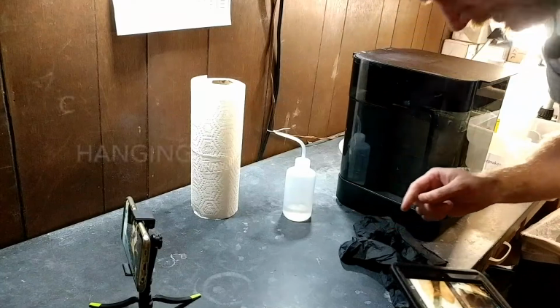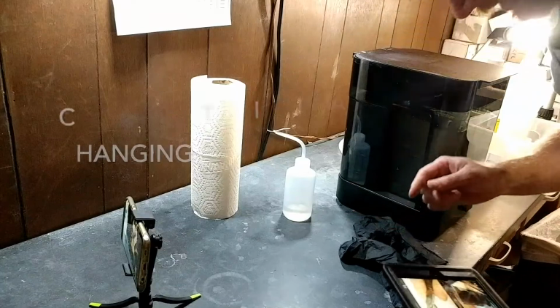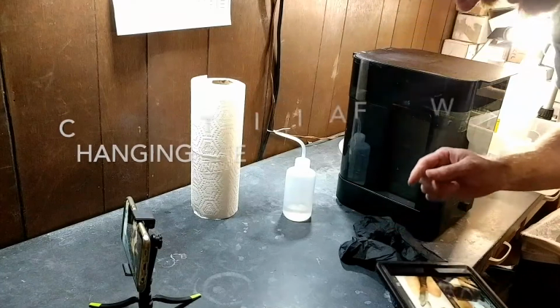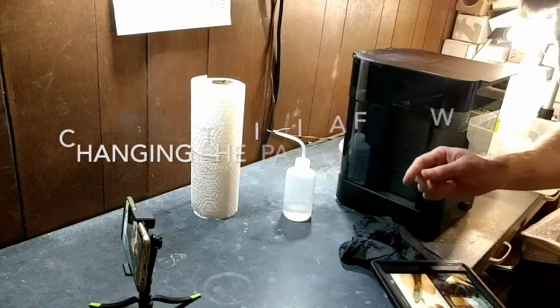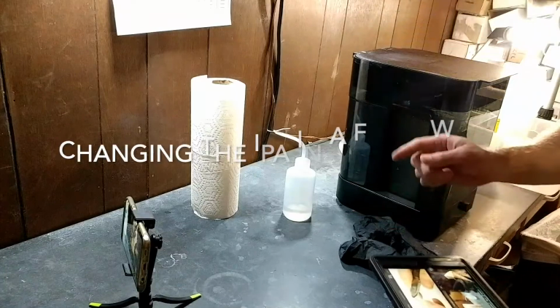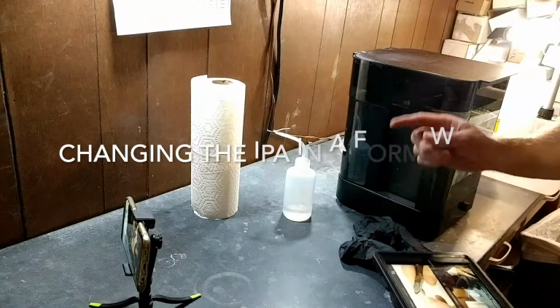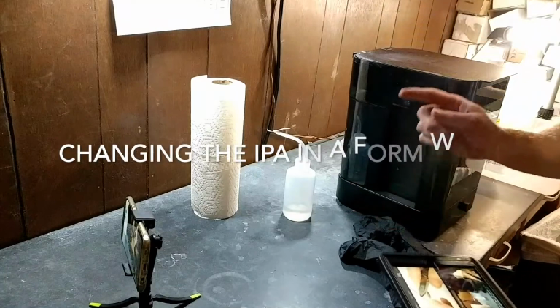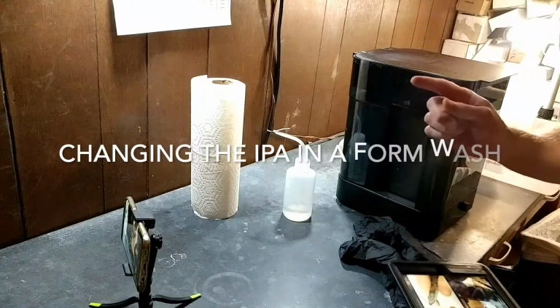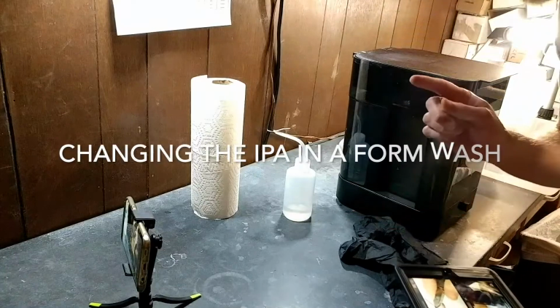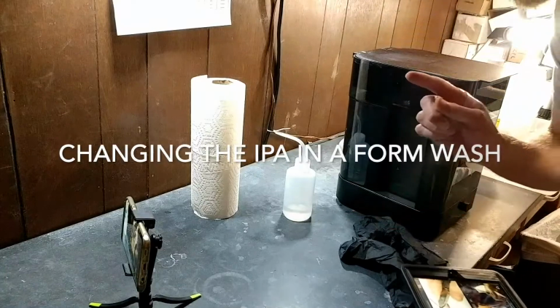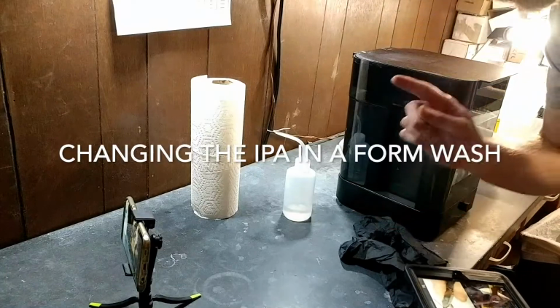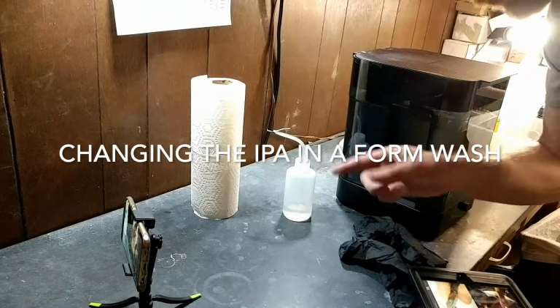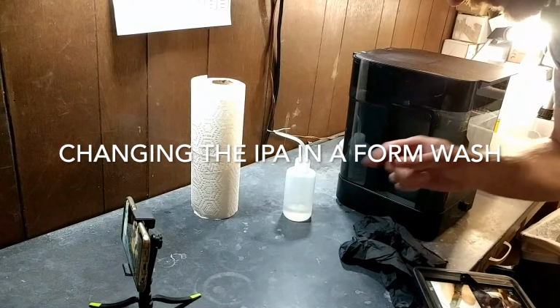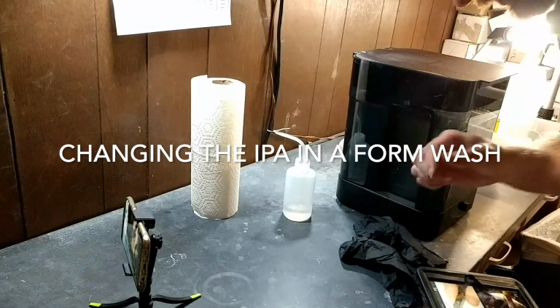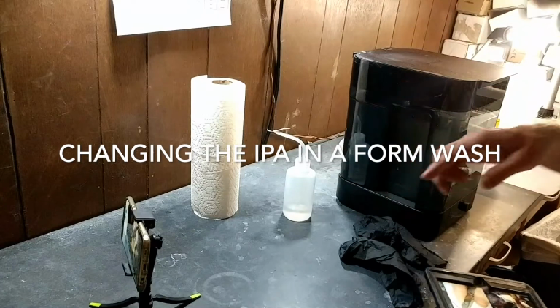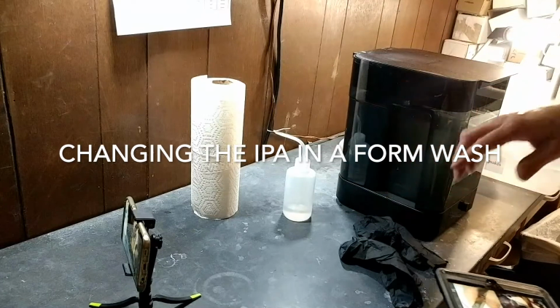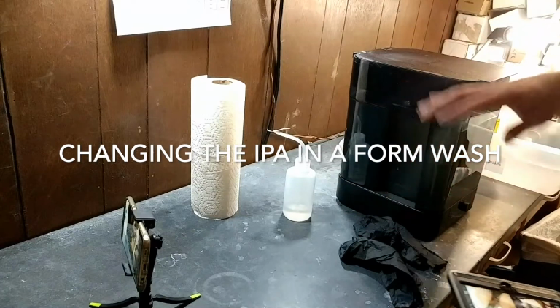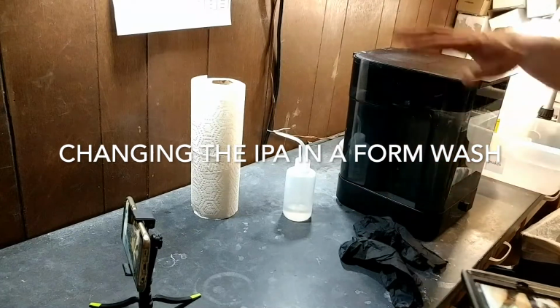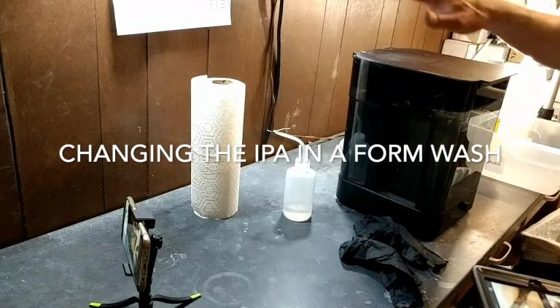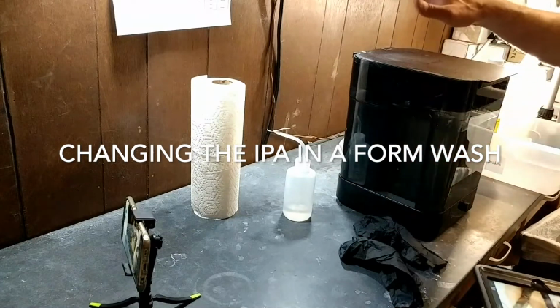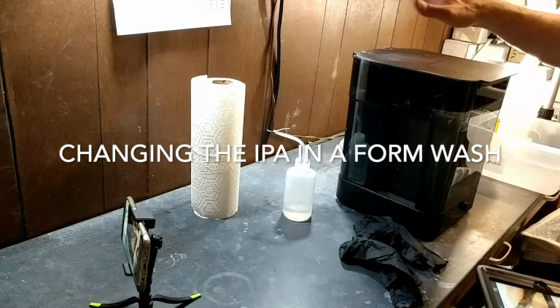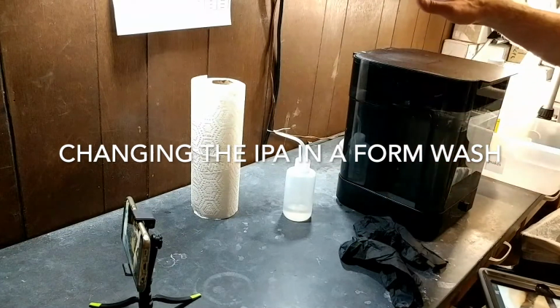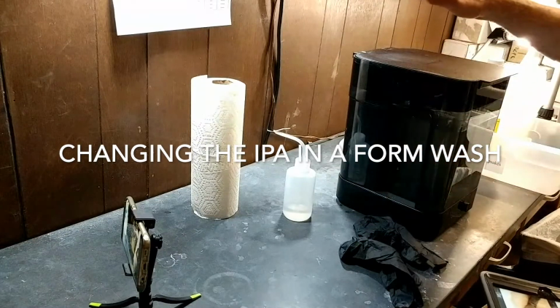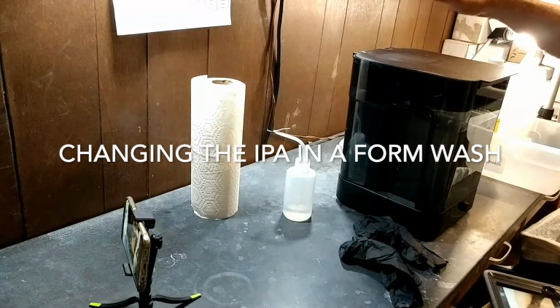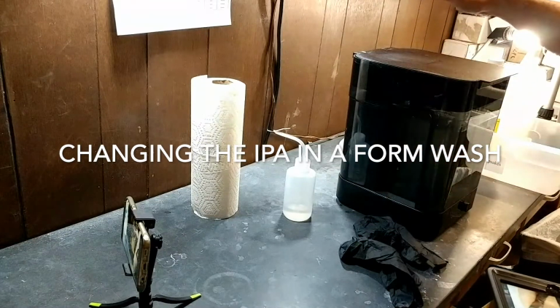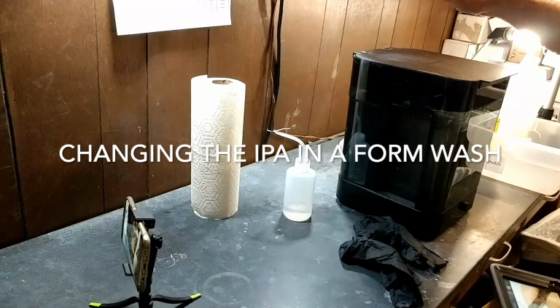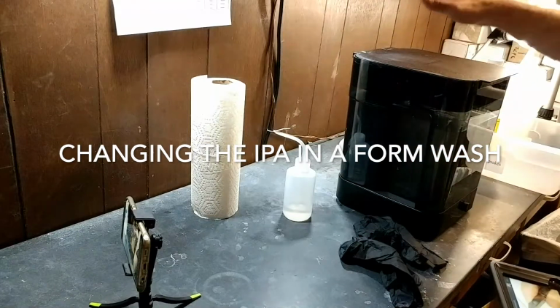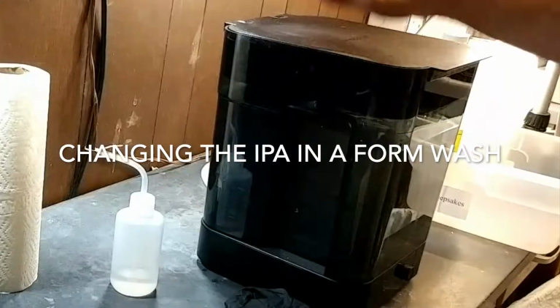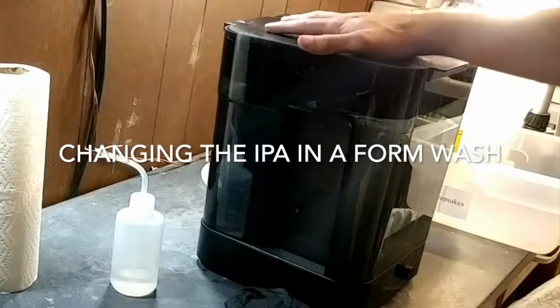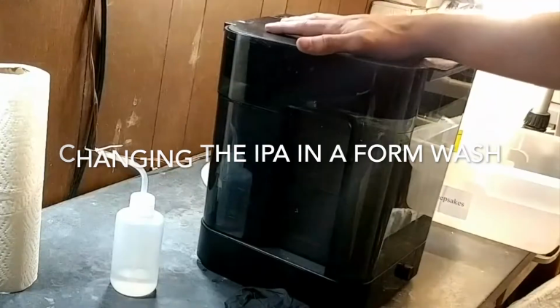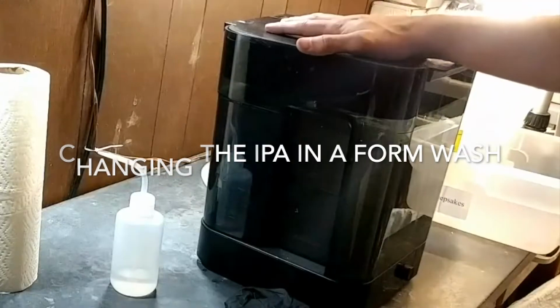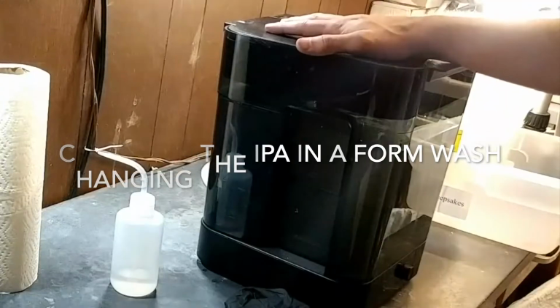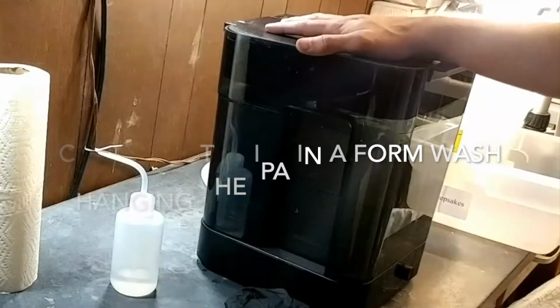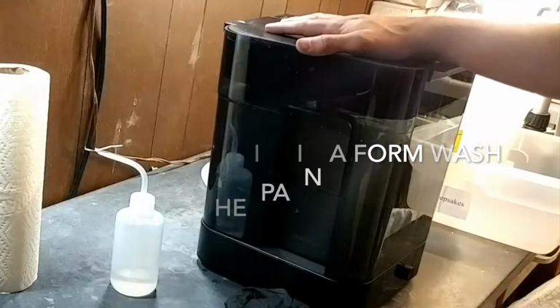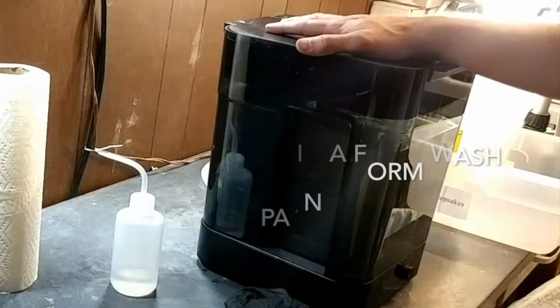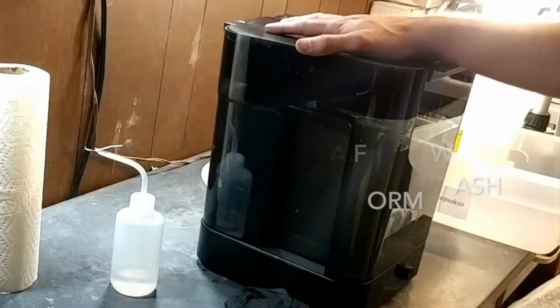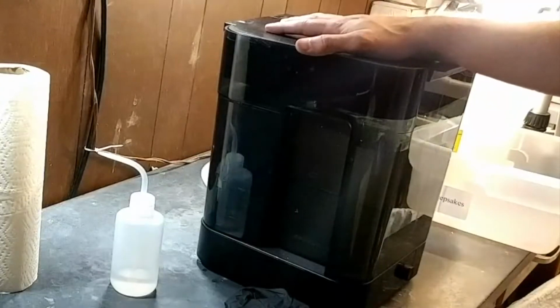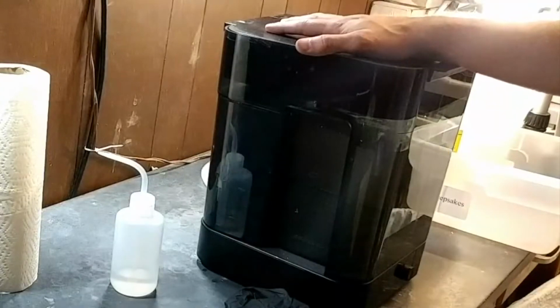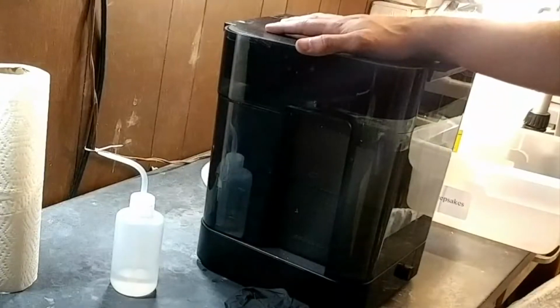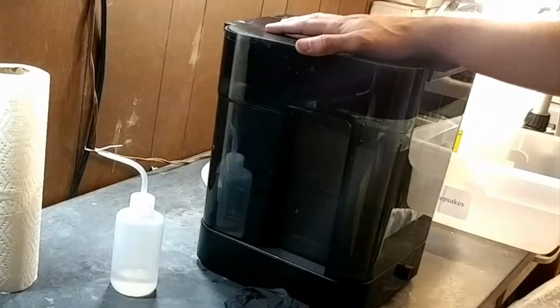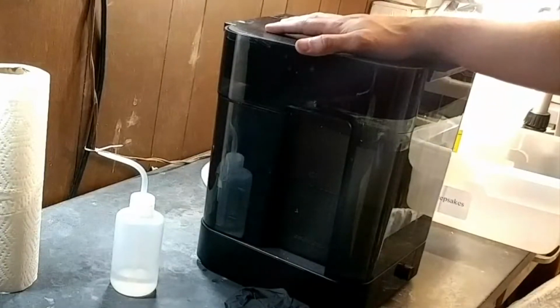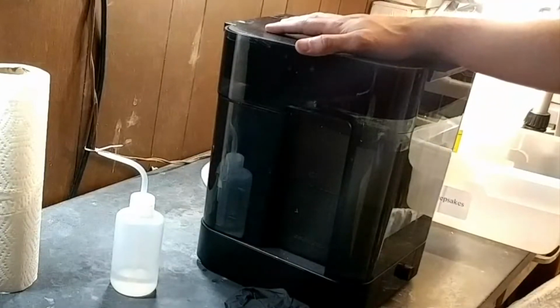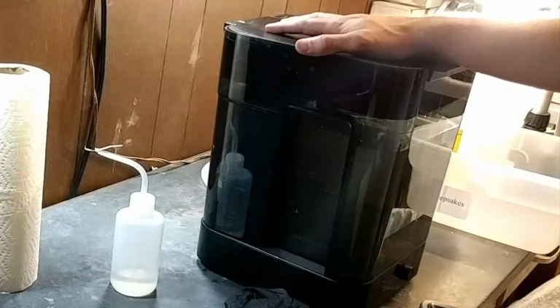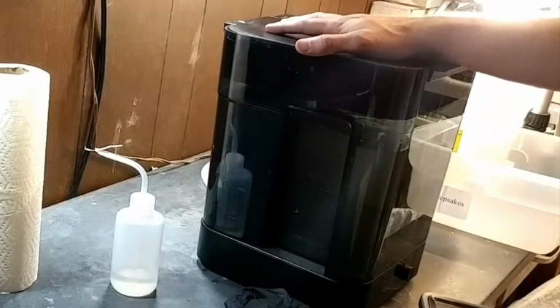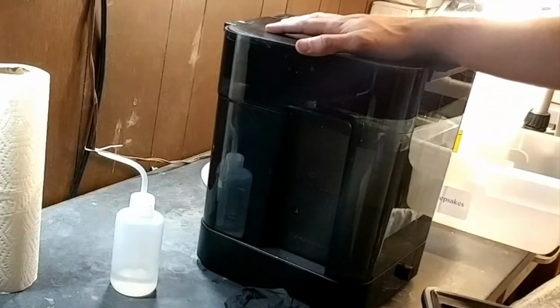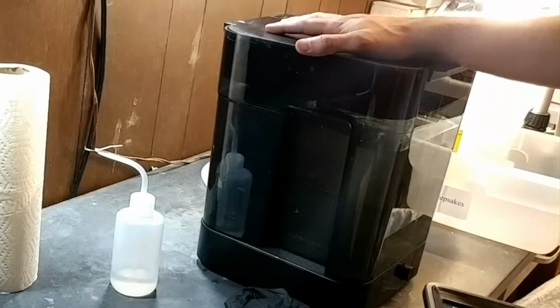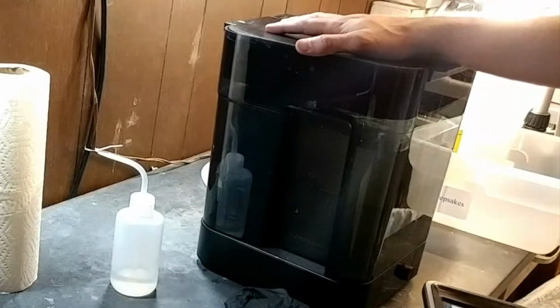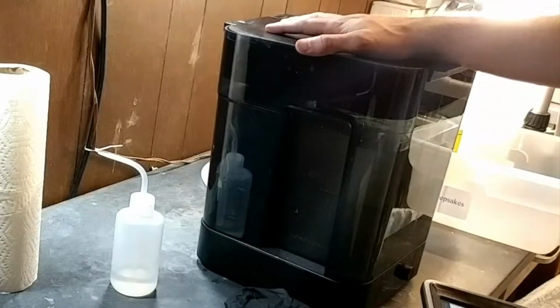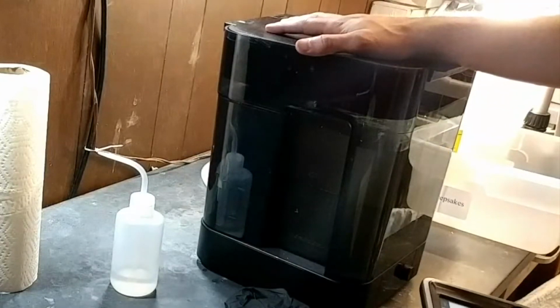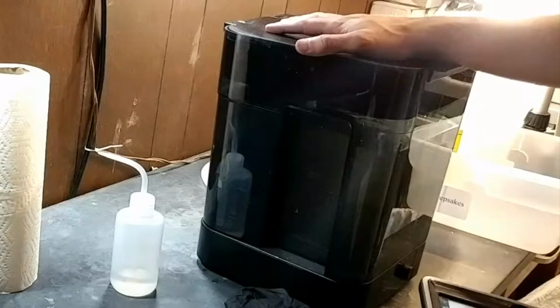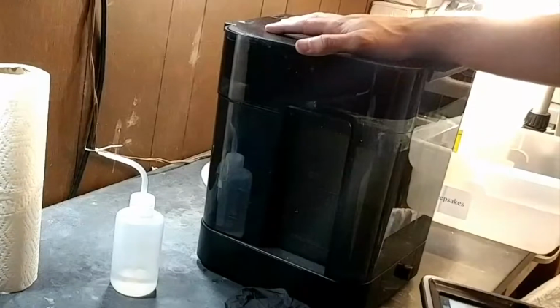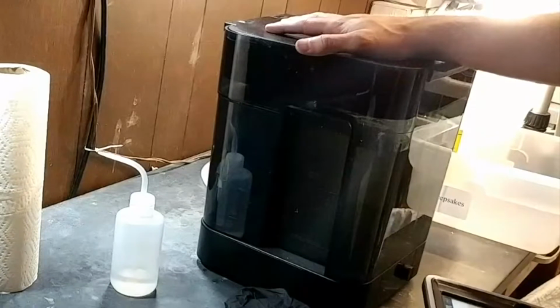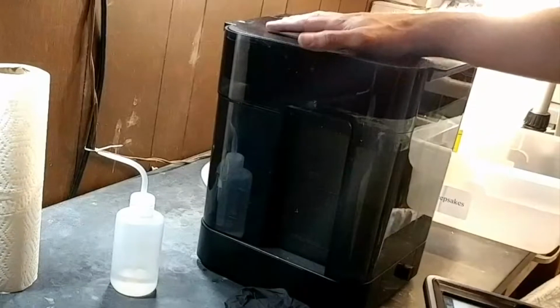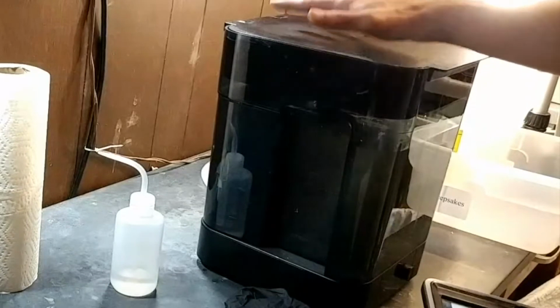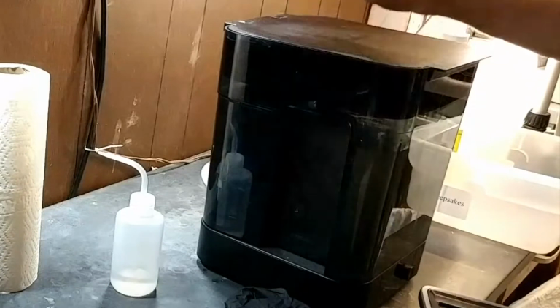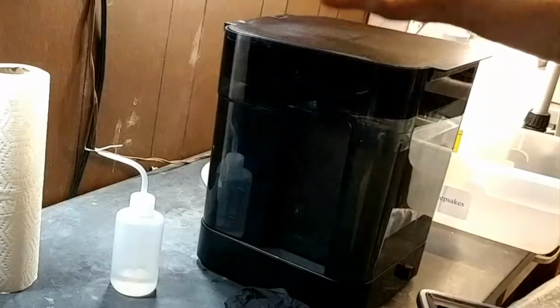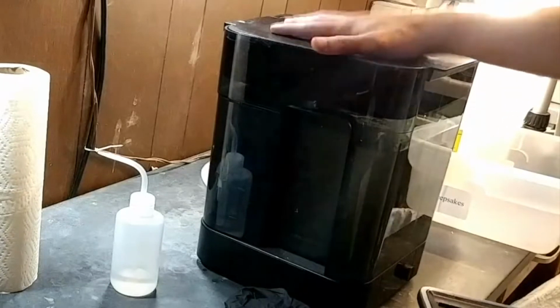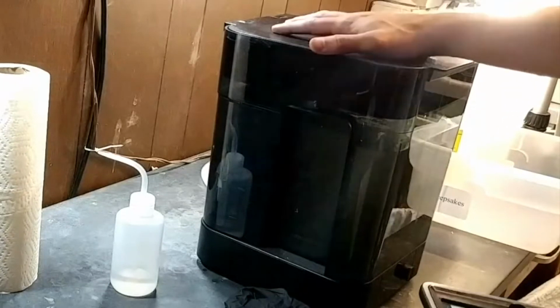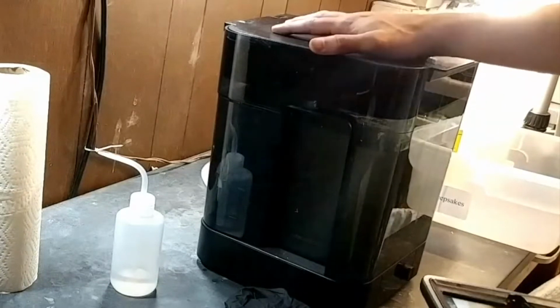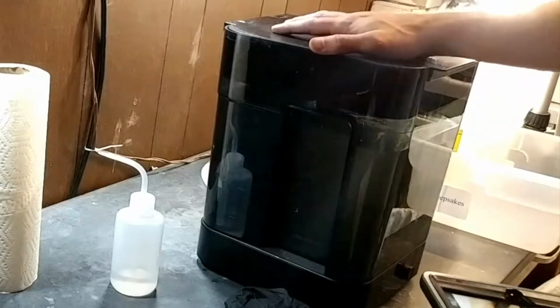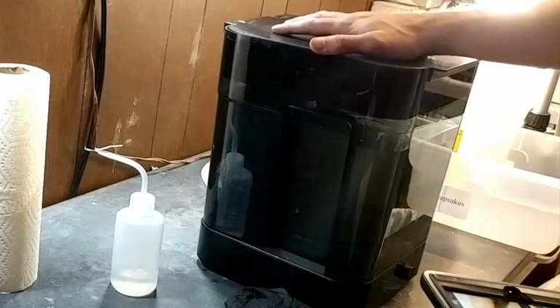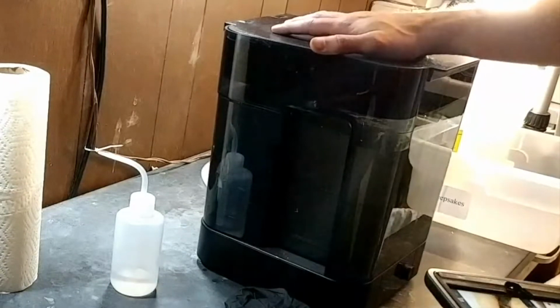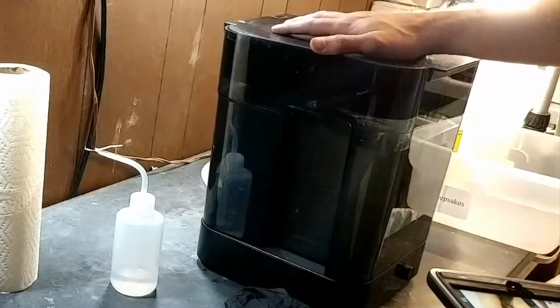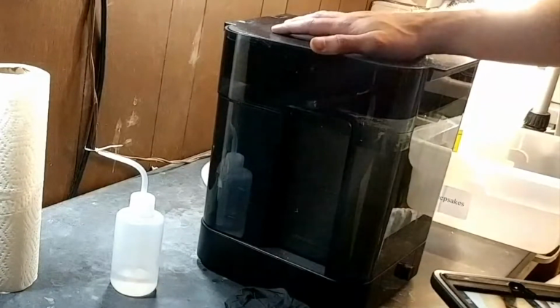Kate here. I'm going to attempt to change out the IPA in here. This is the first time I've done this, so we're going to see how it works.